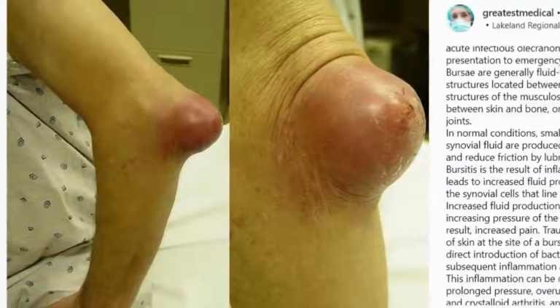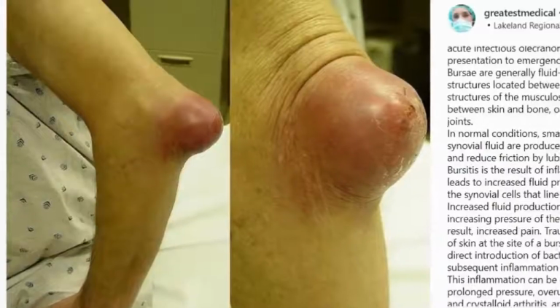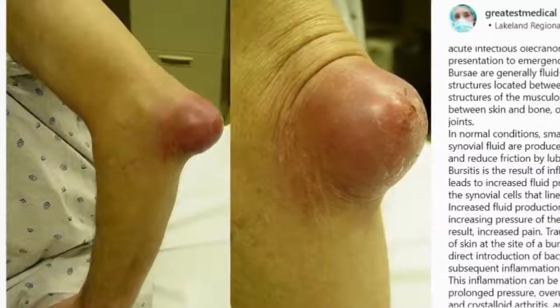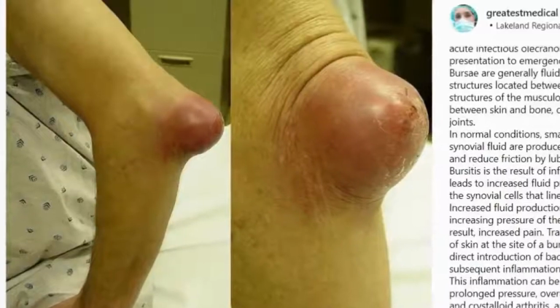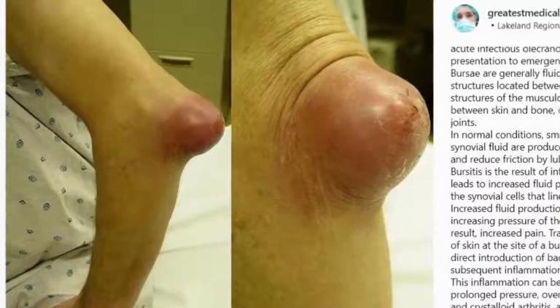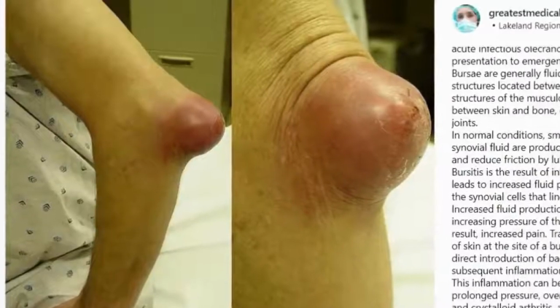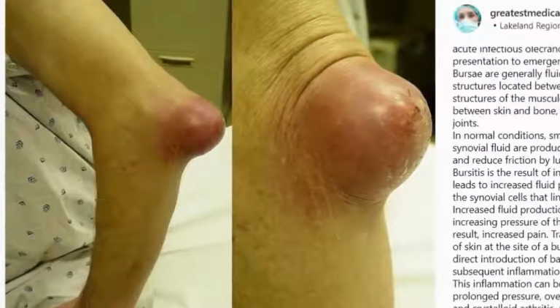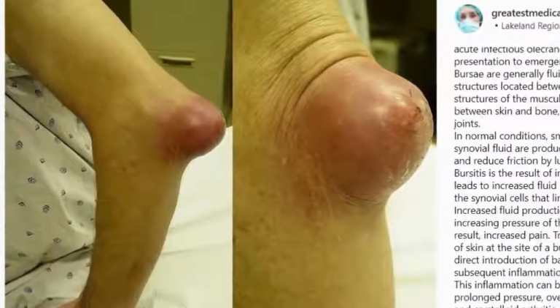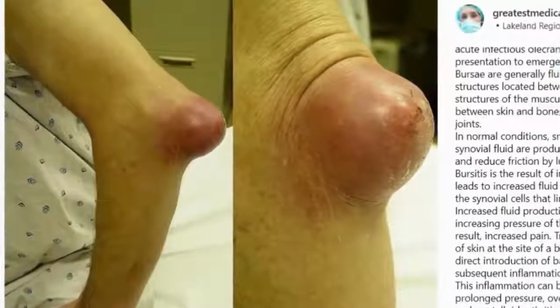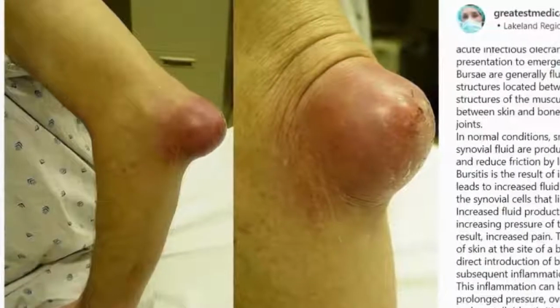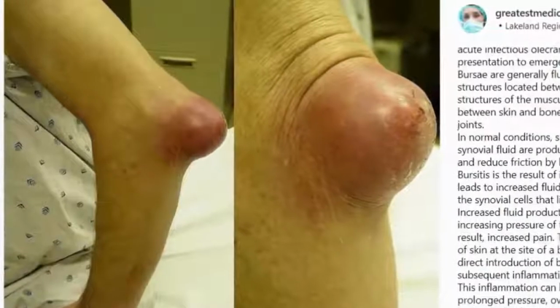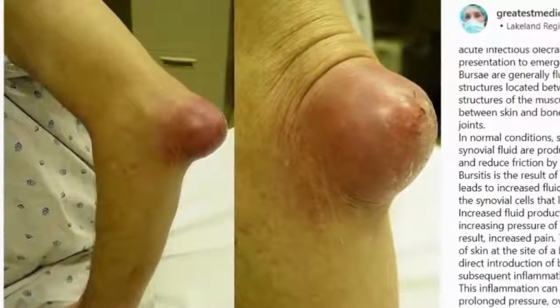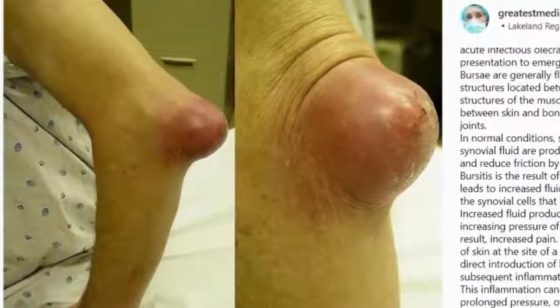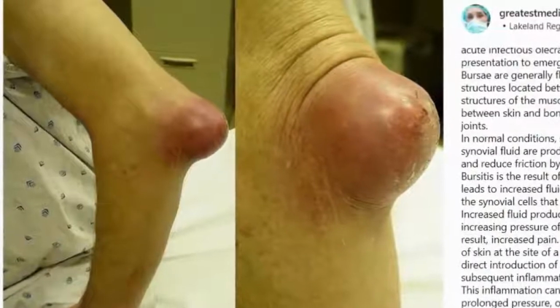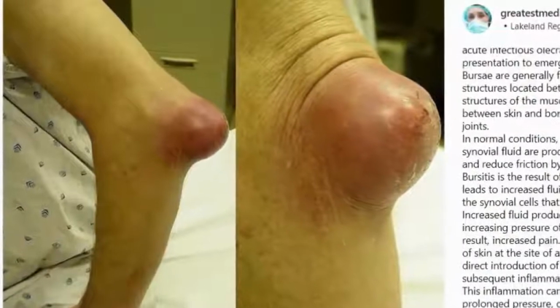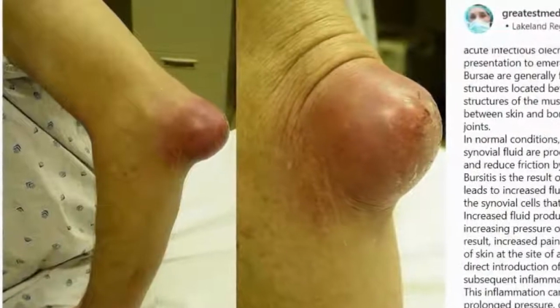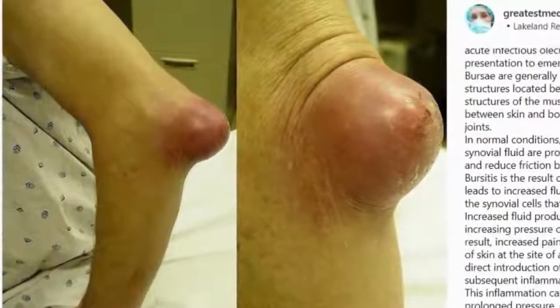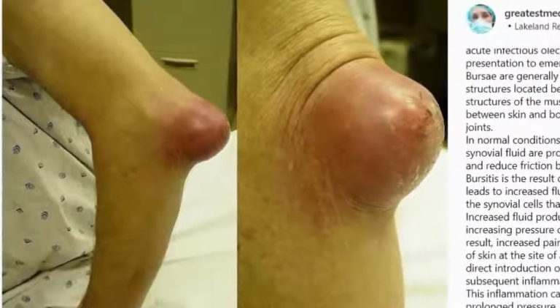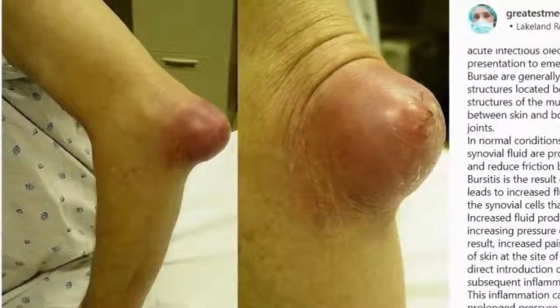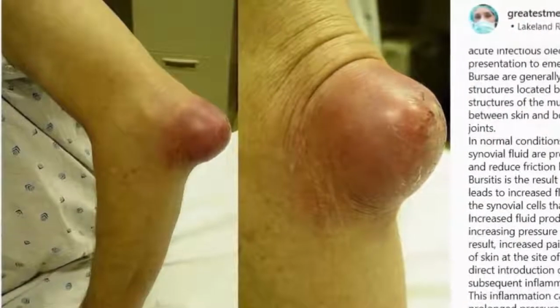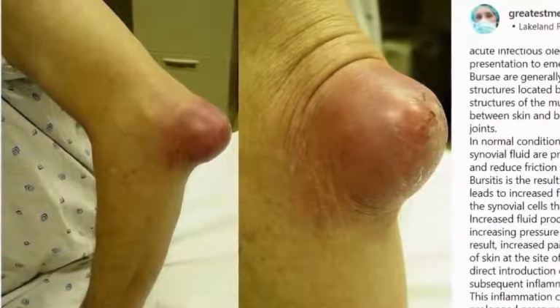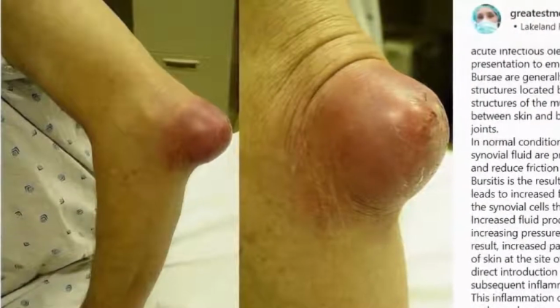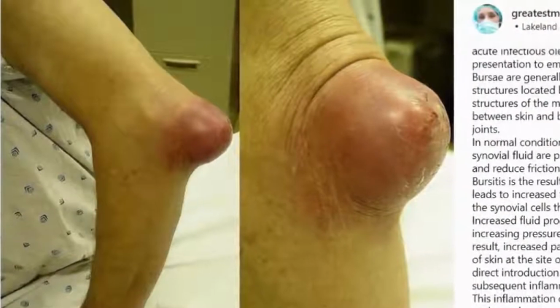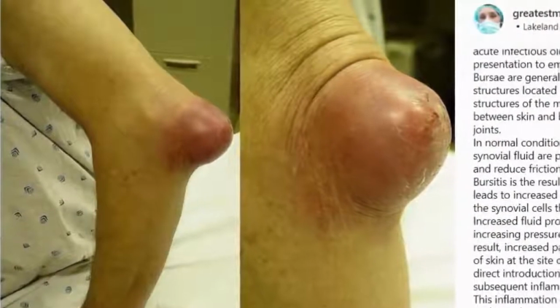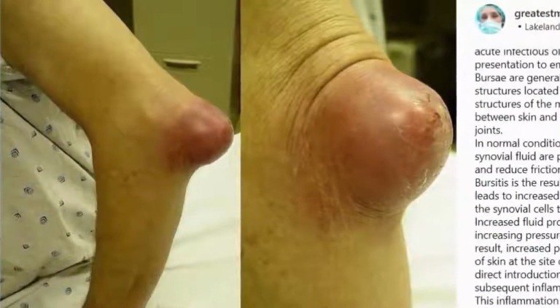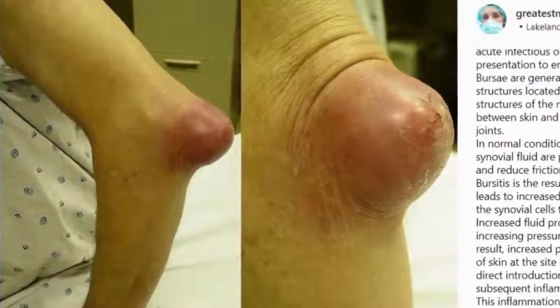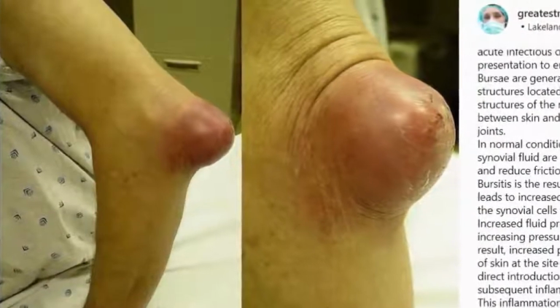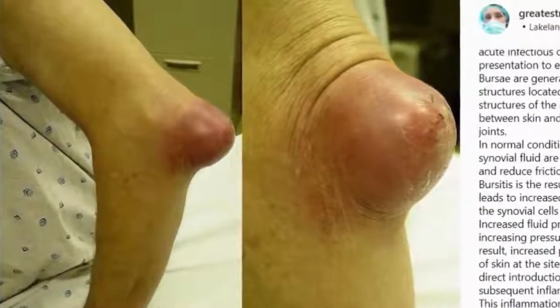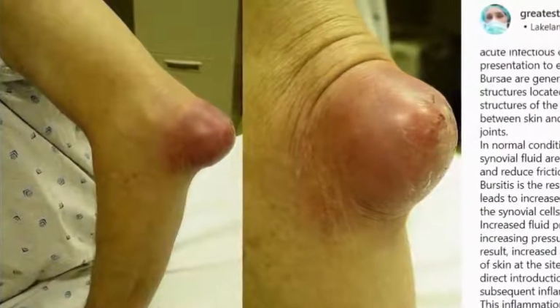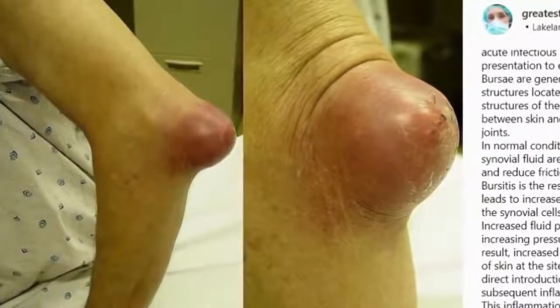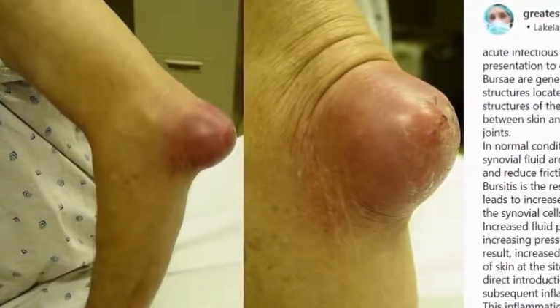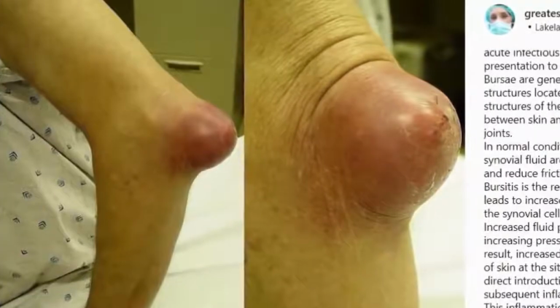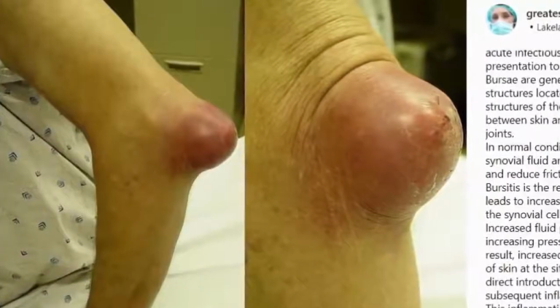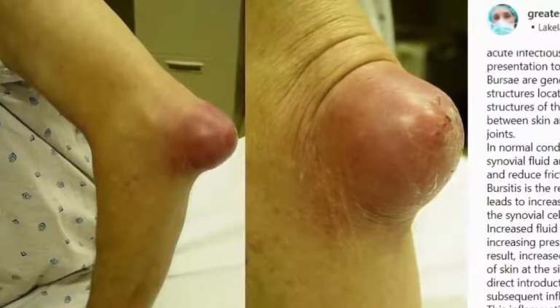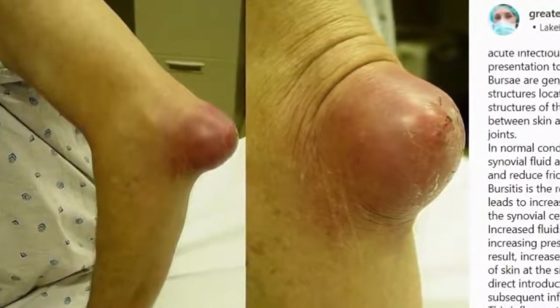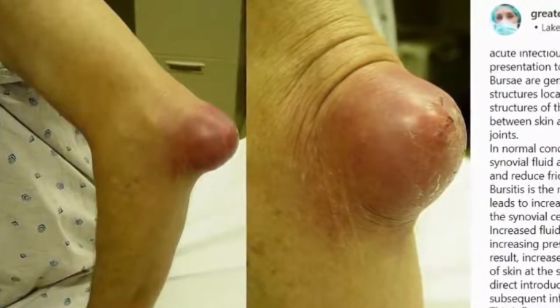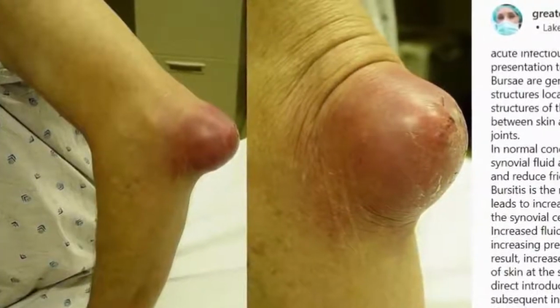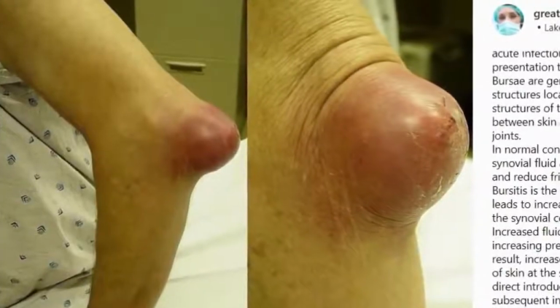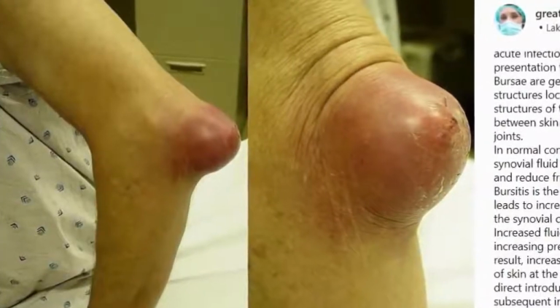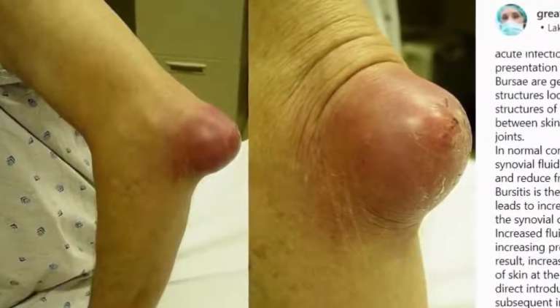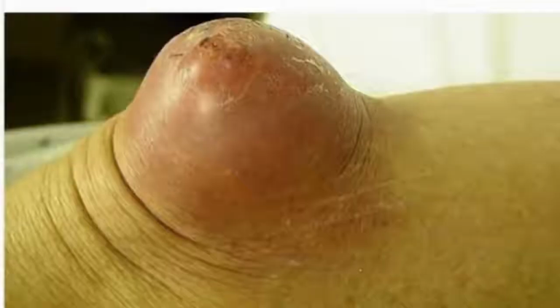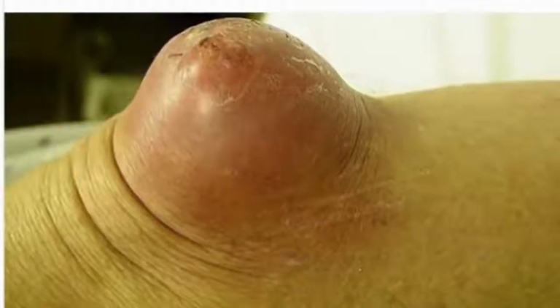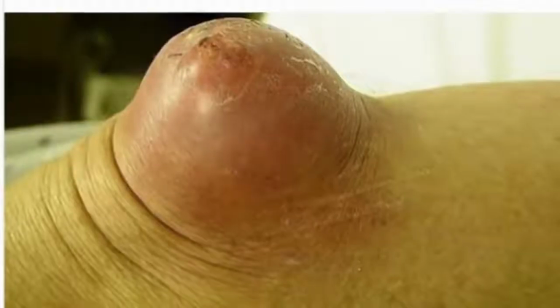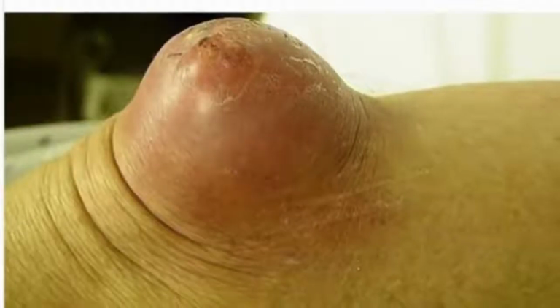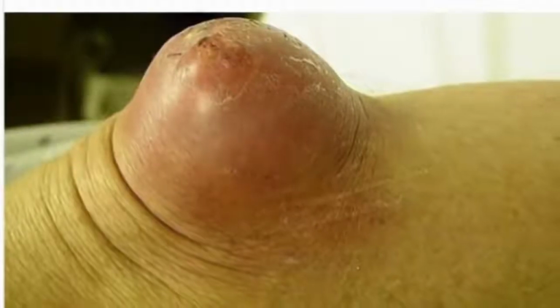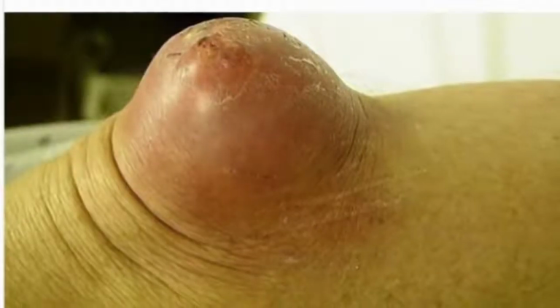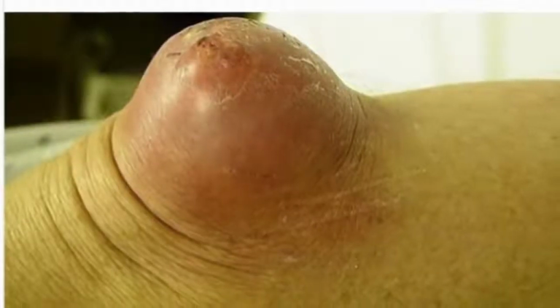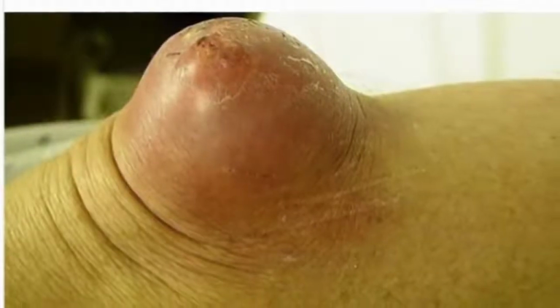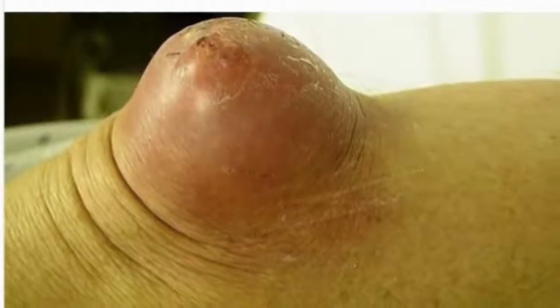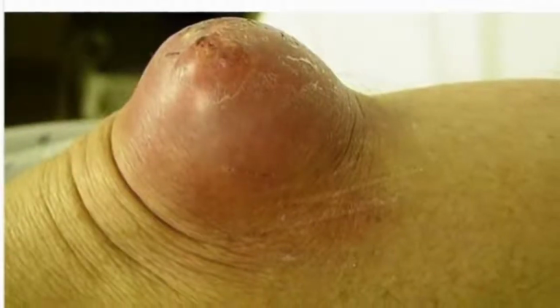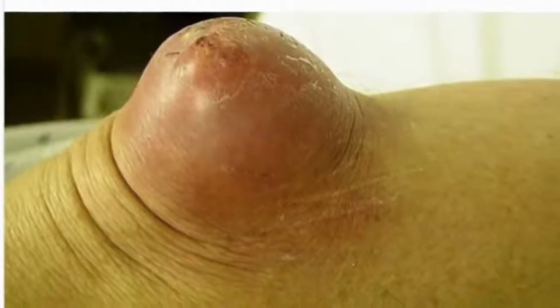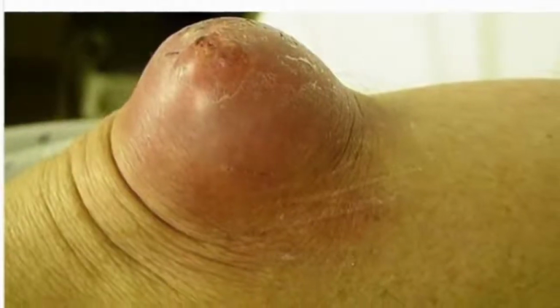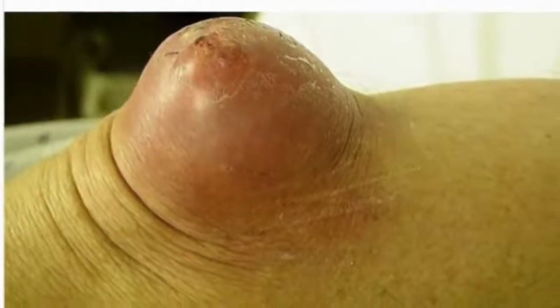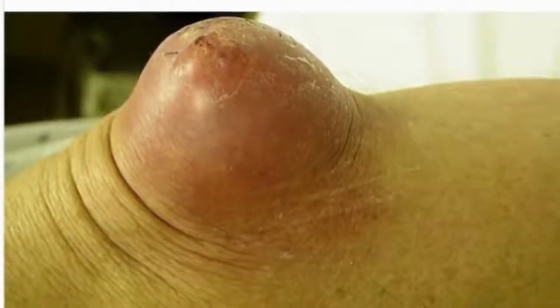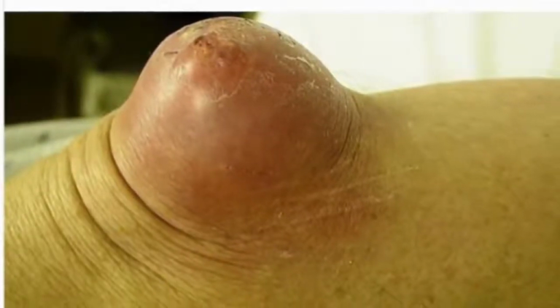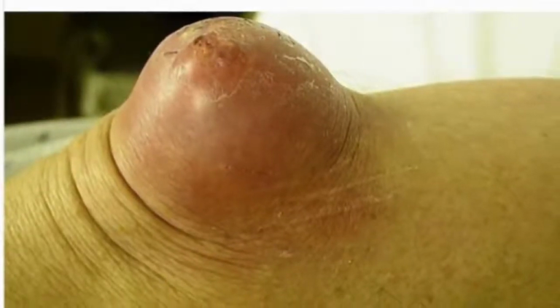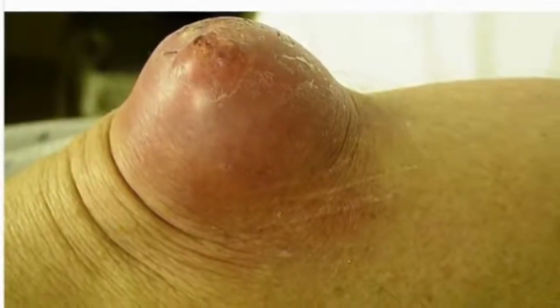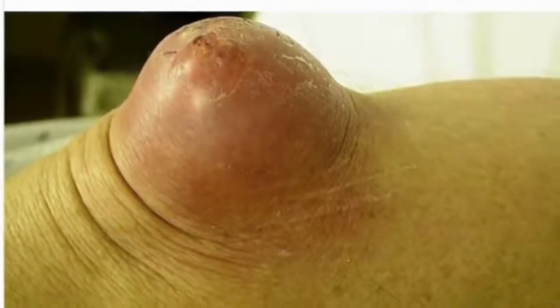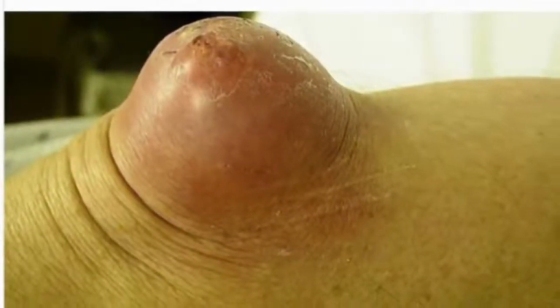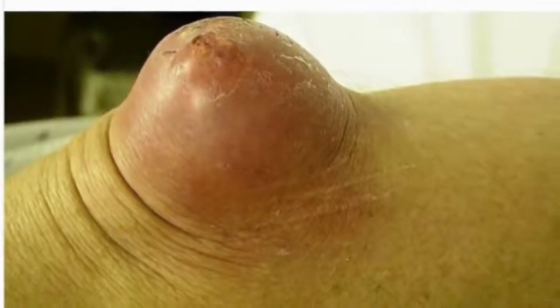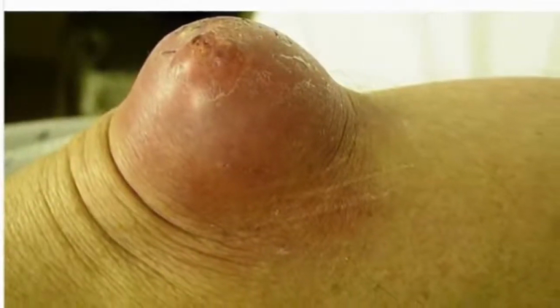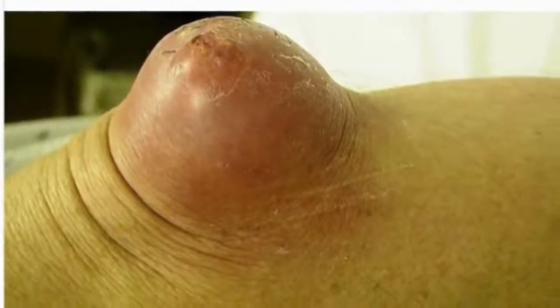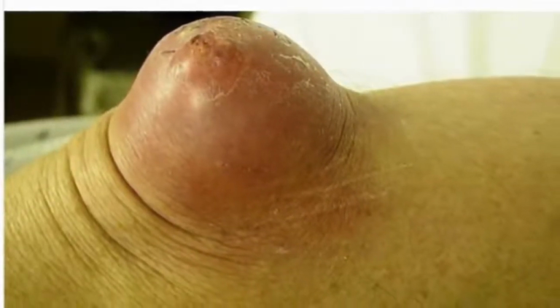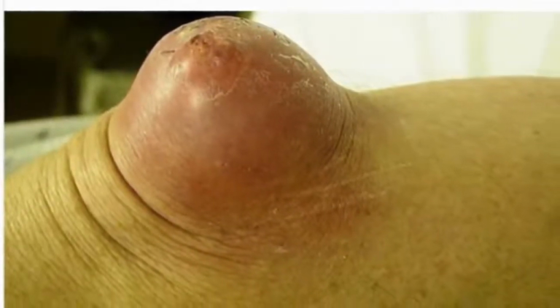And this bursitis image may be one of the most visually appealing I've seen in a while. Would it make a good thumbnail for the video?